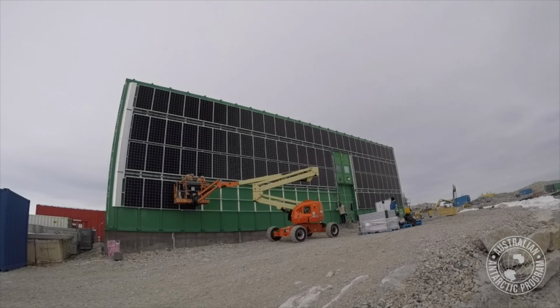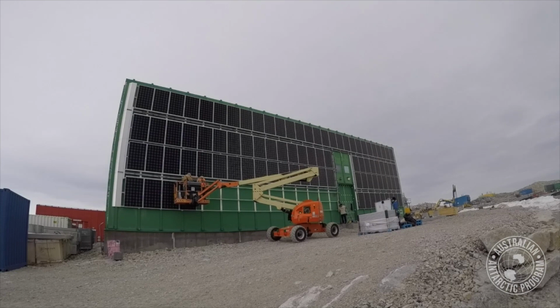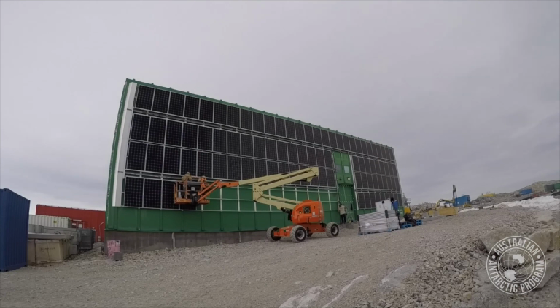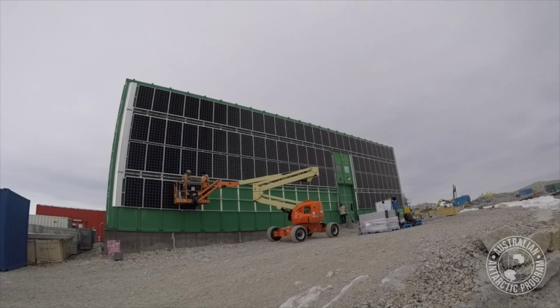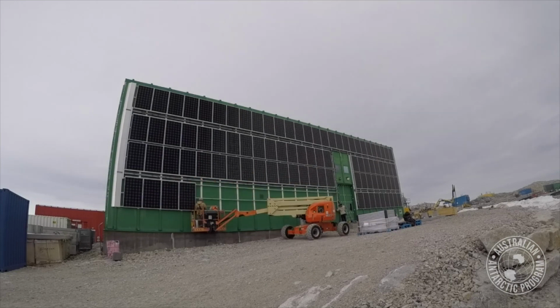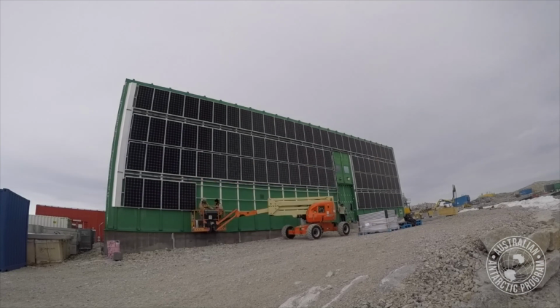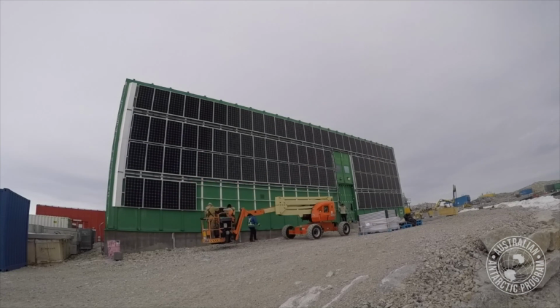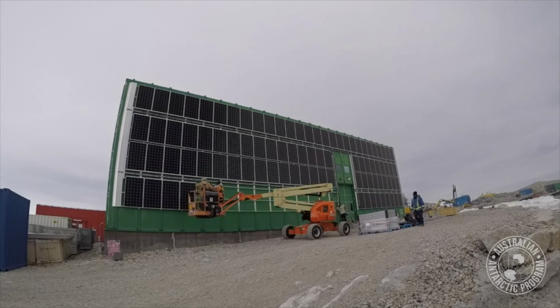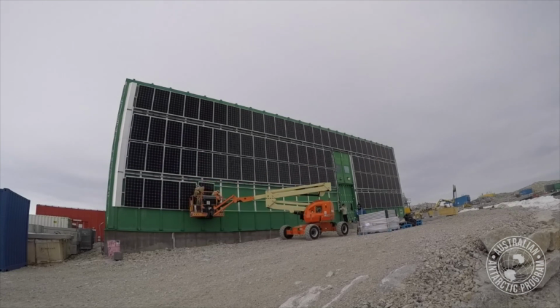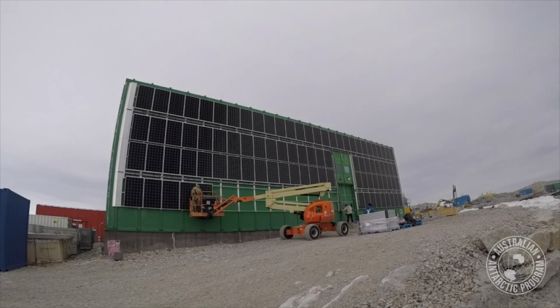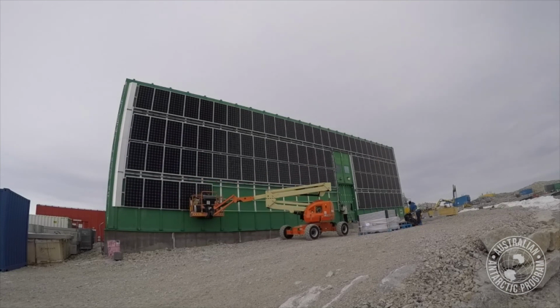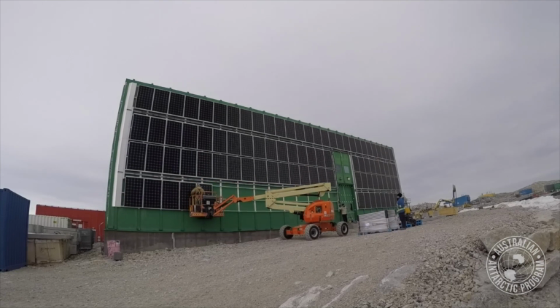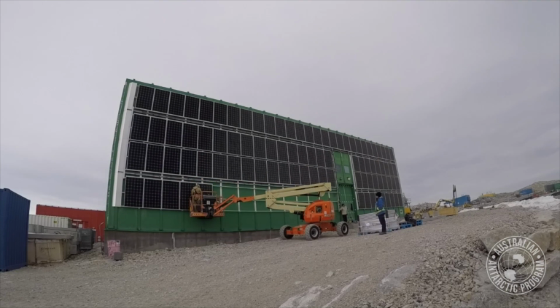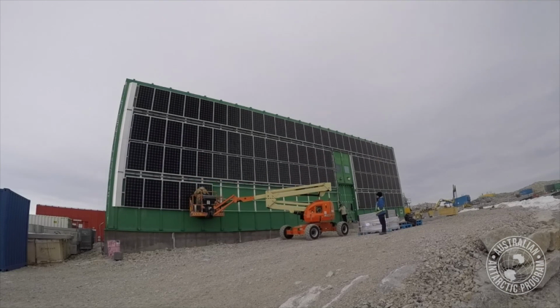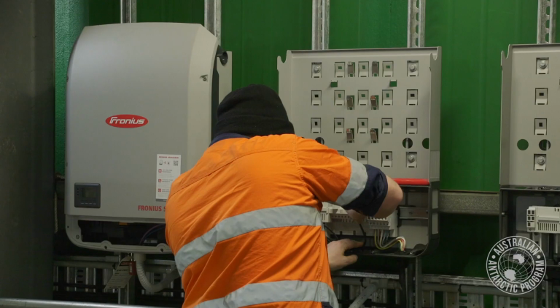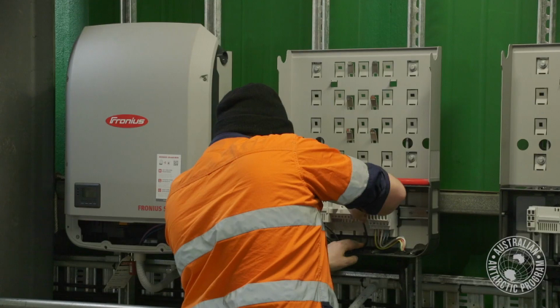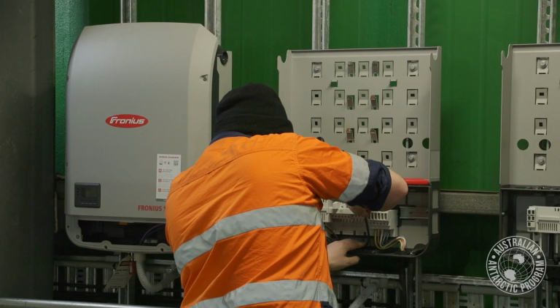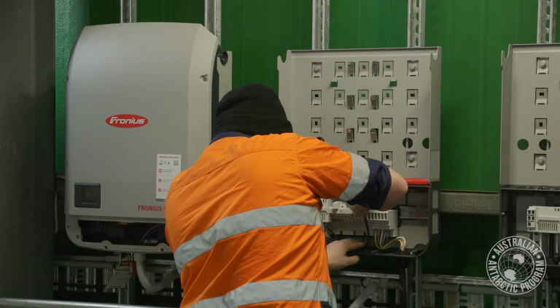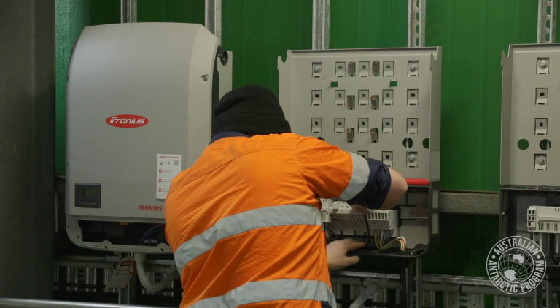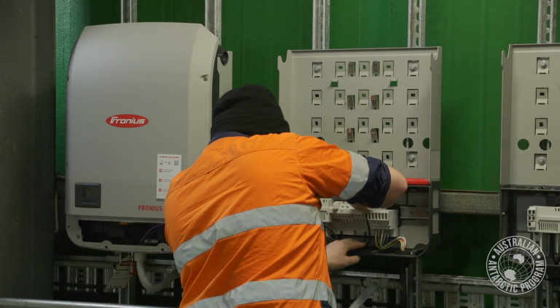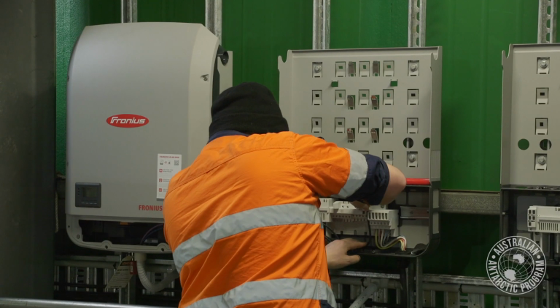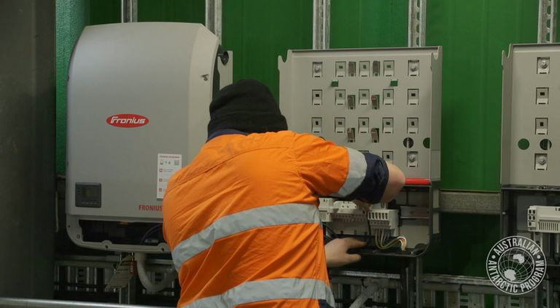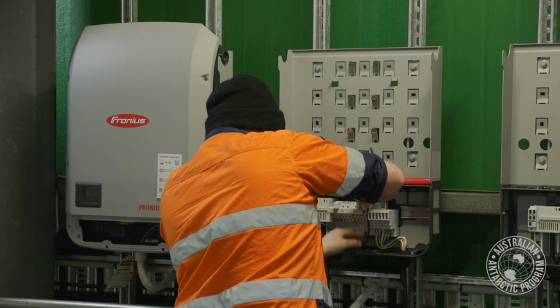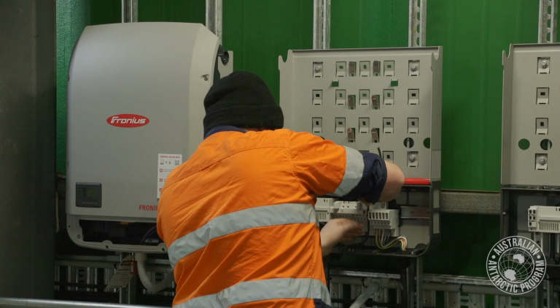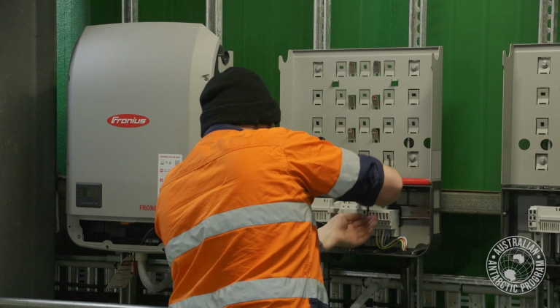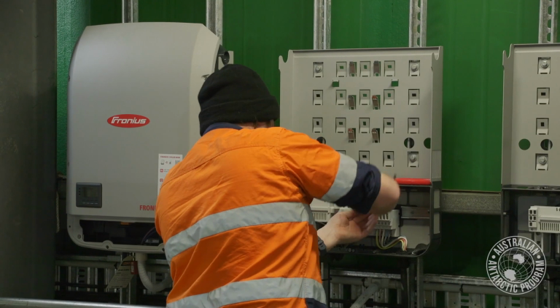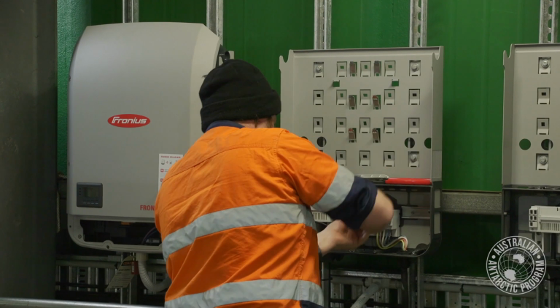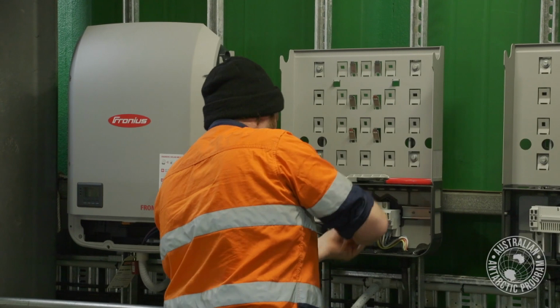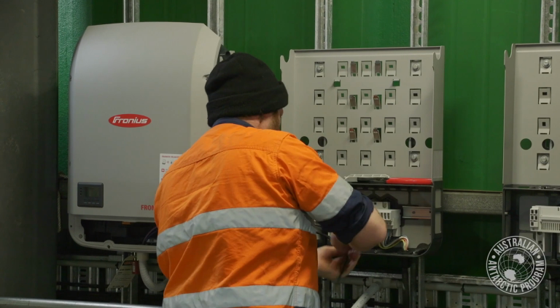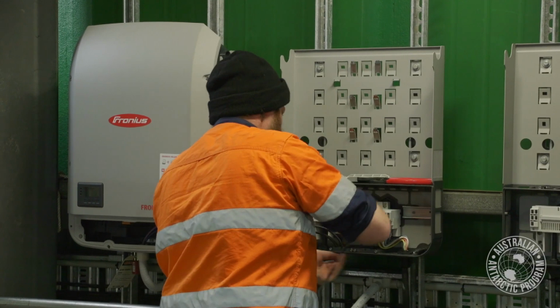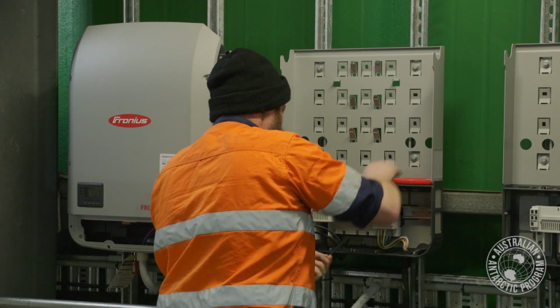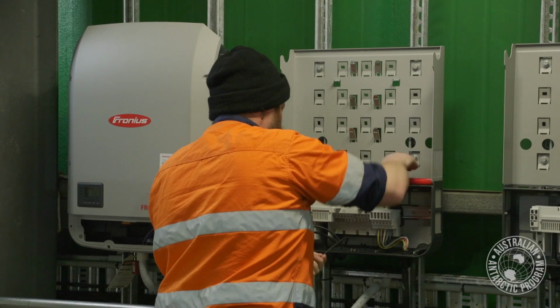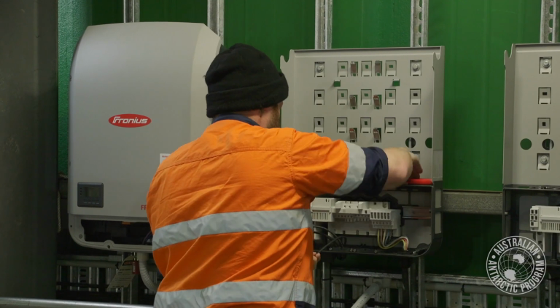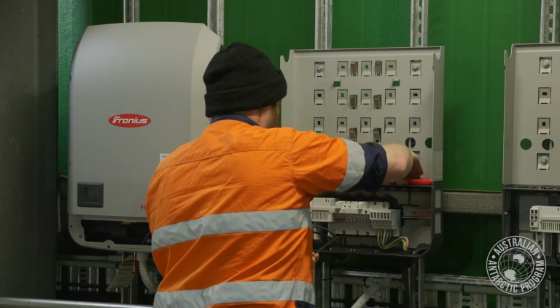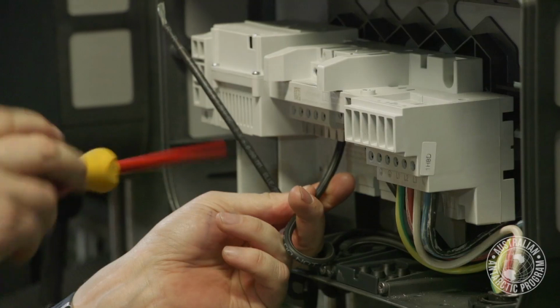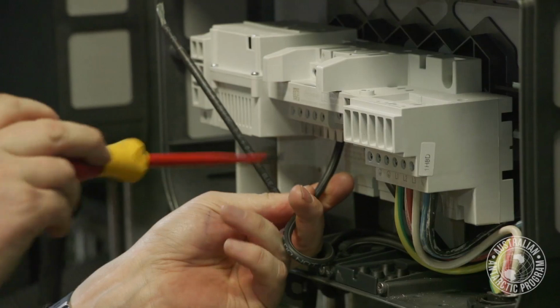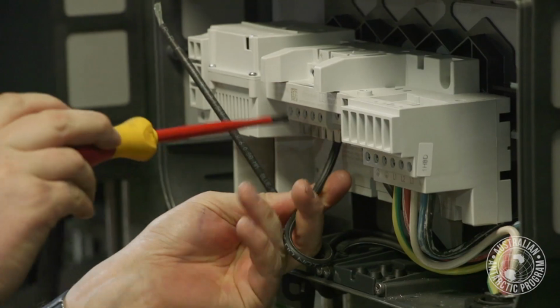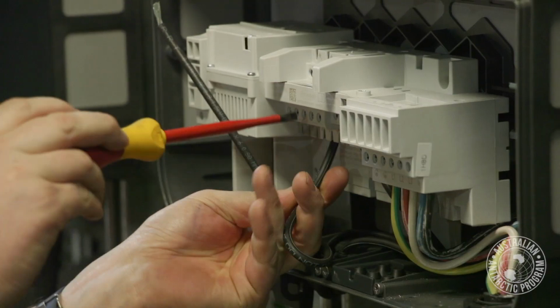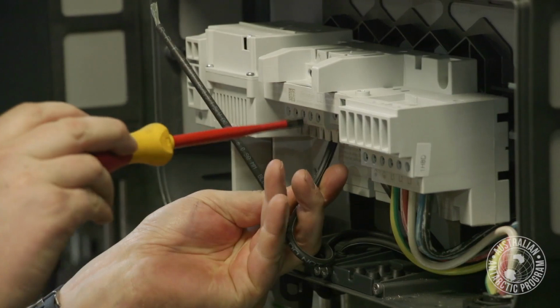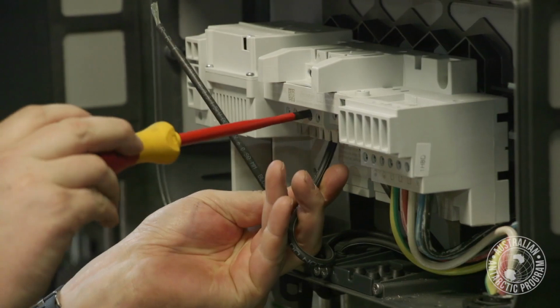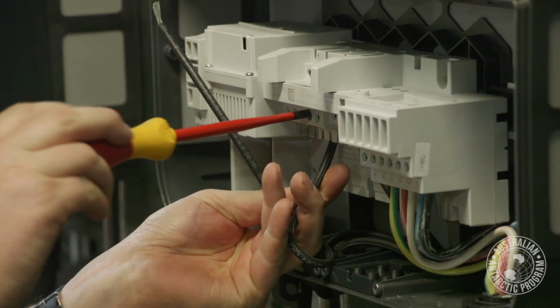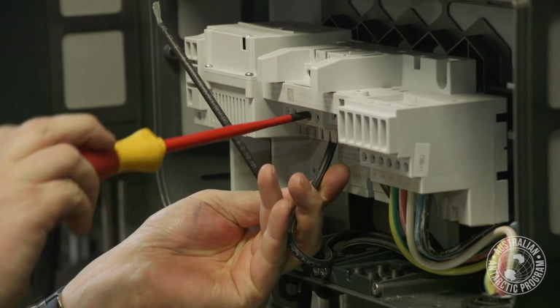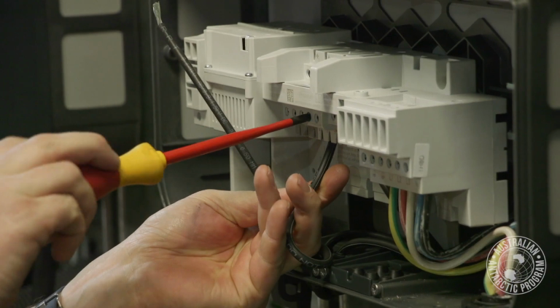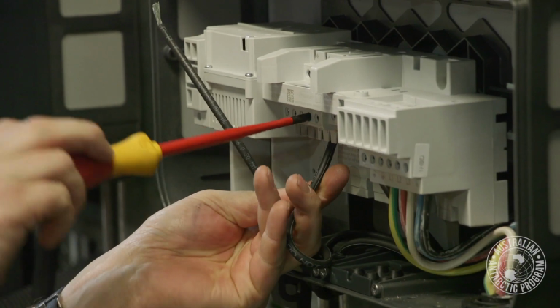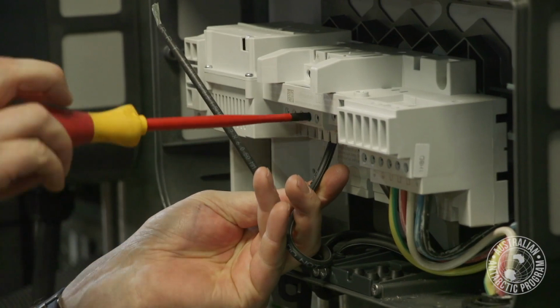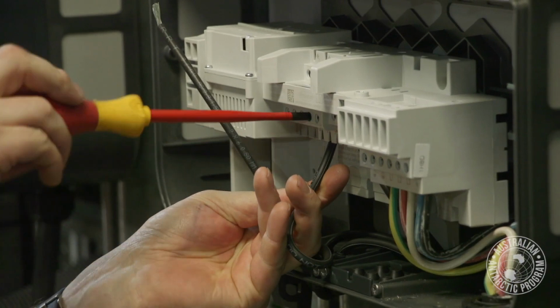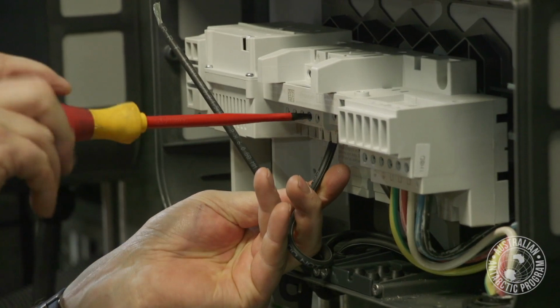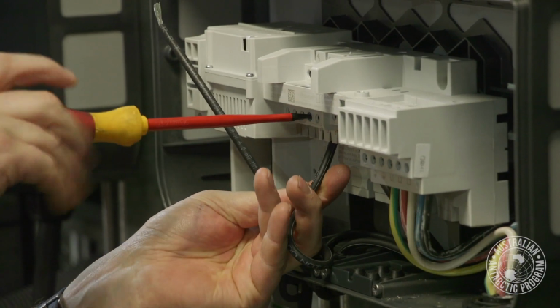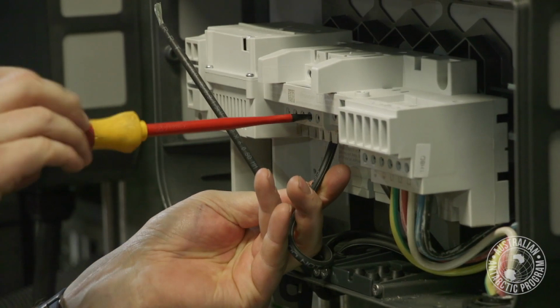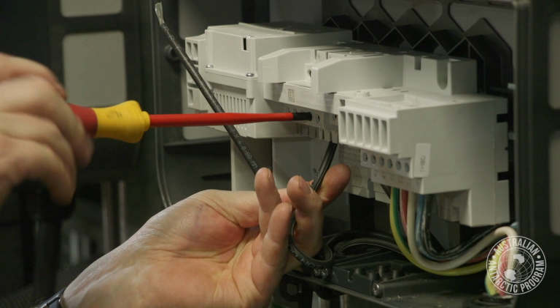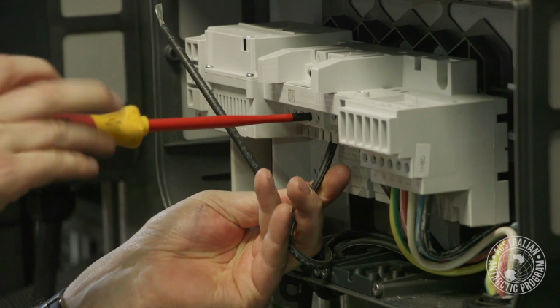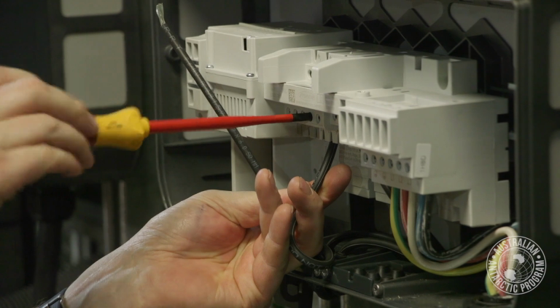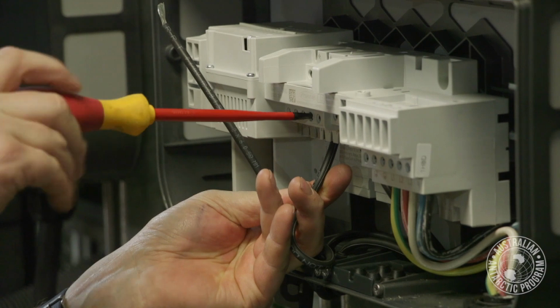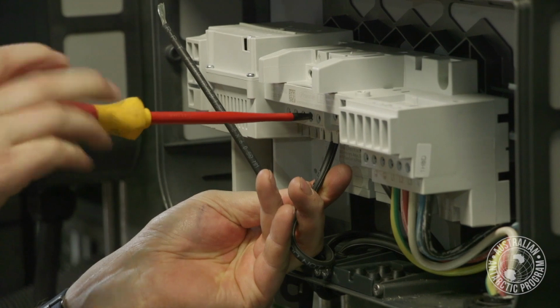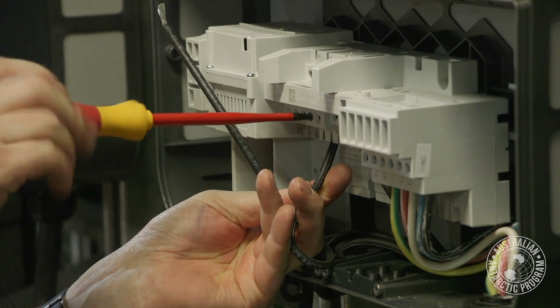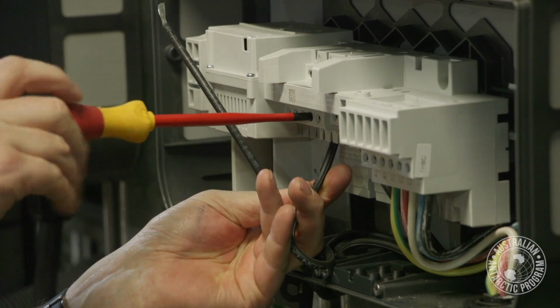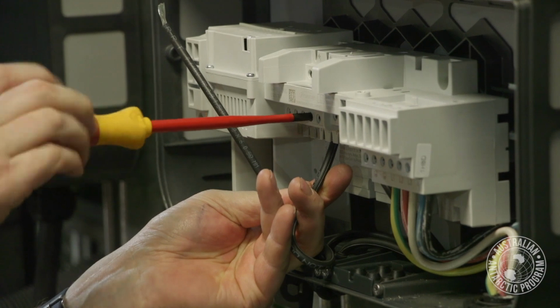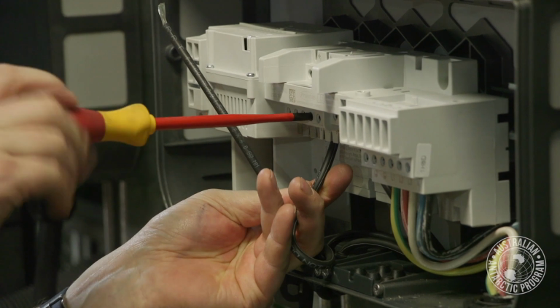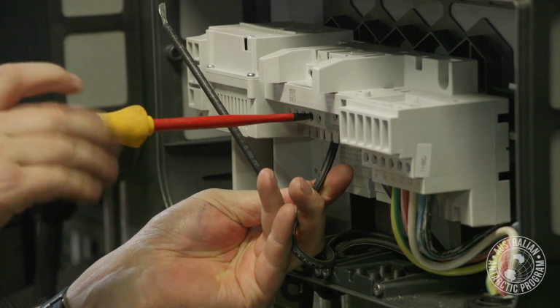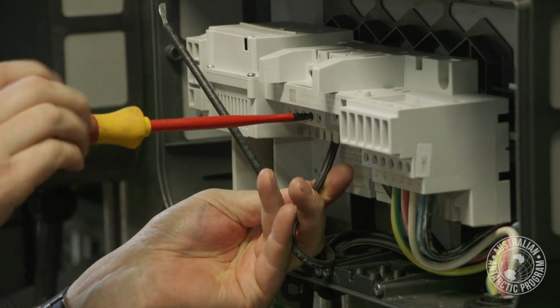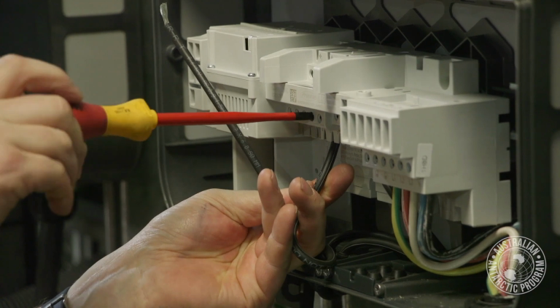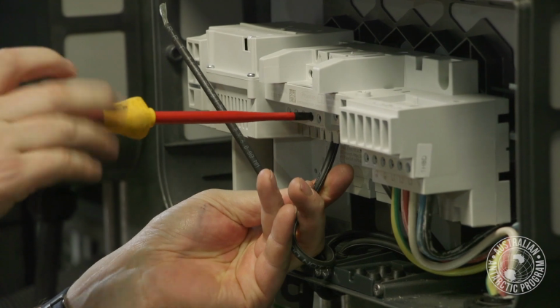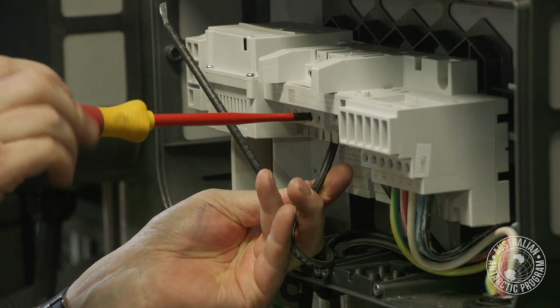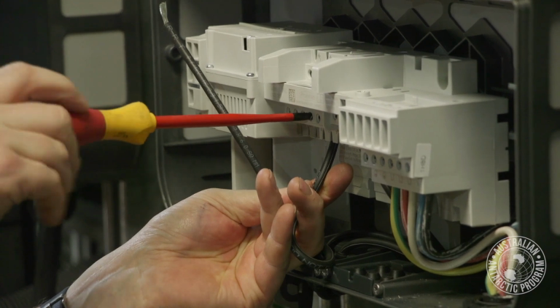When we have cold or really windy days, the guys come inside and pull cables and install cable trays.